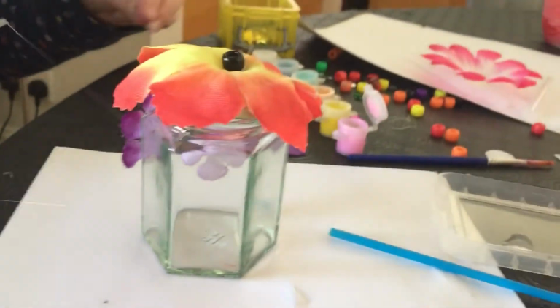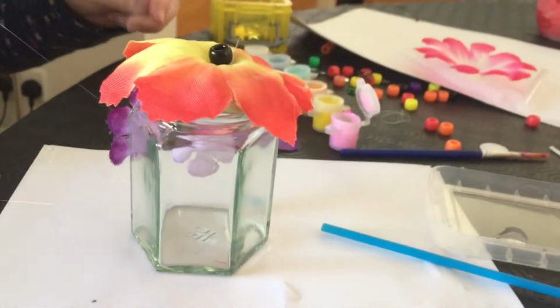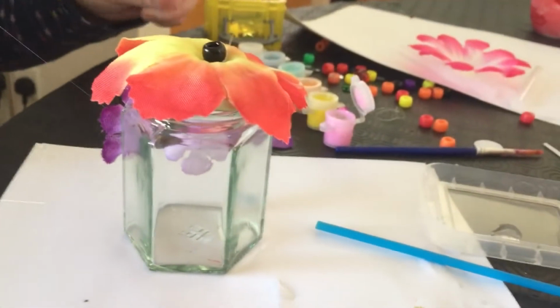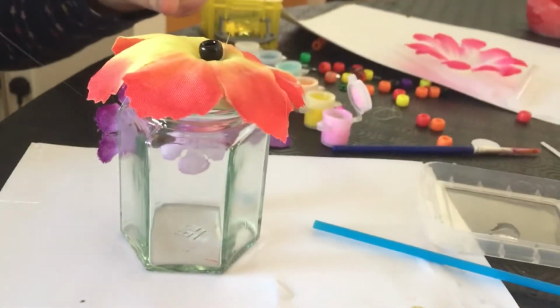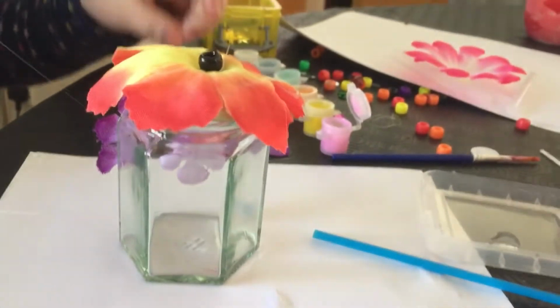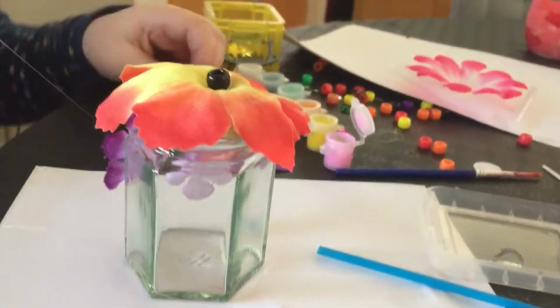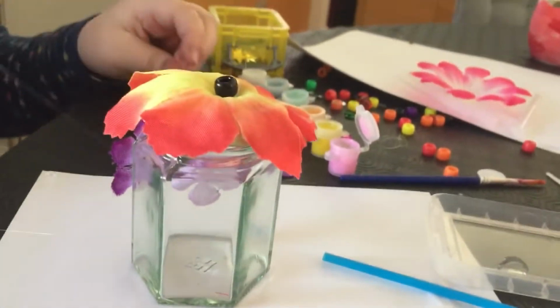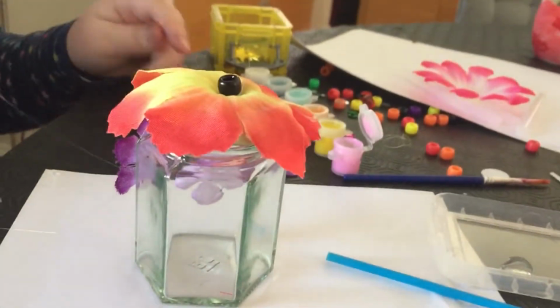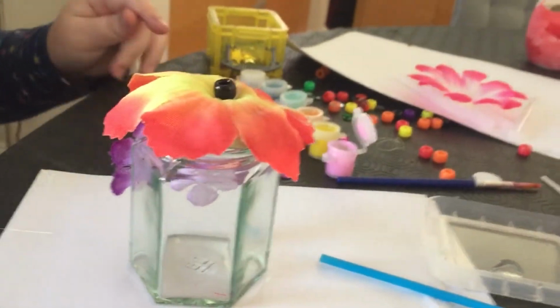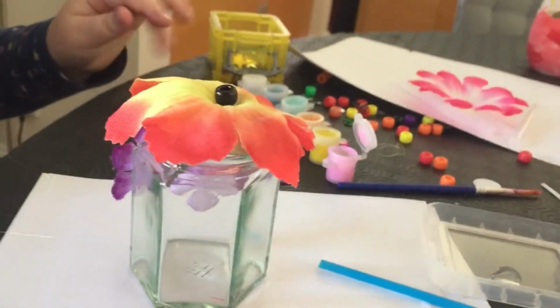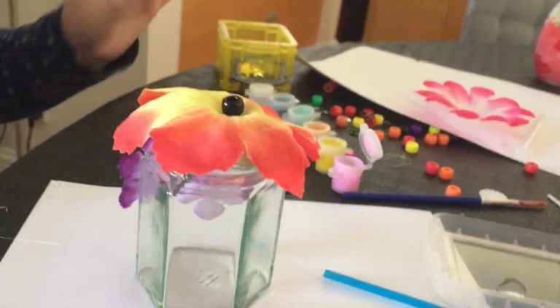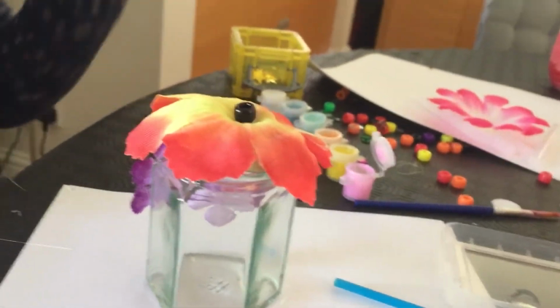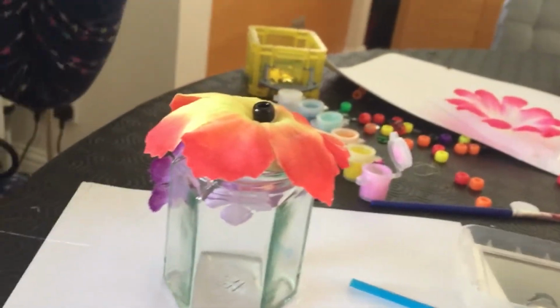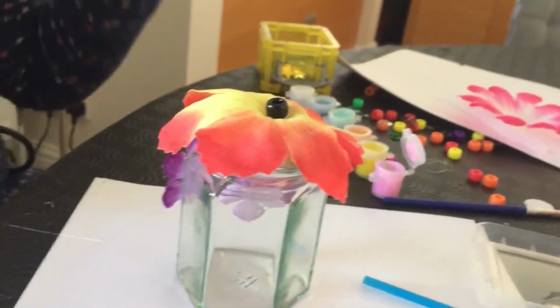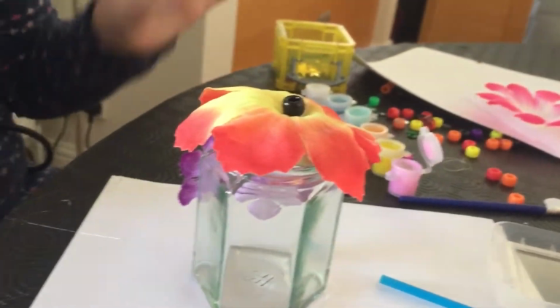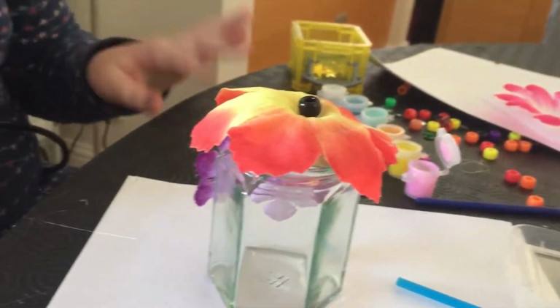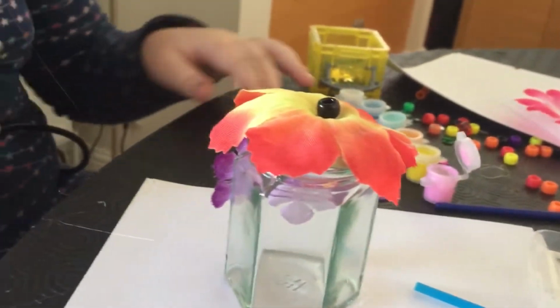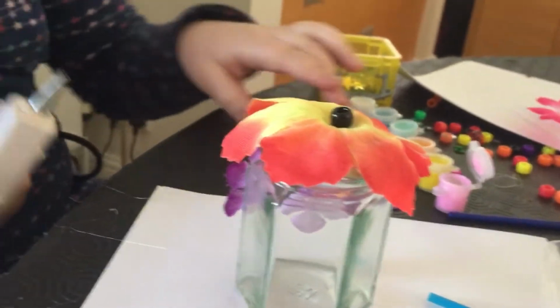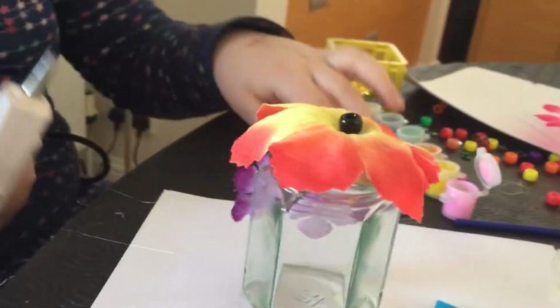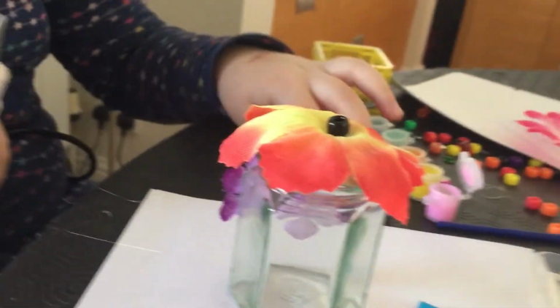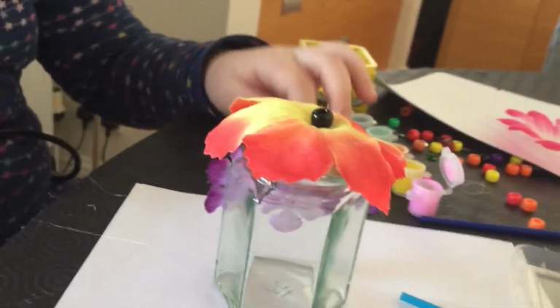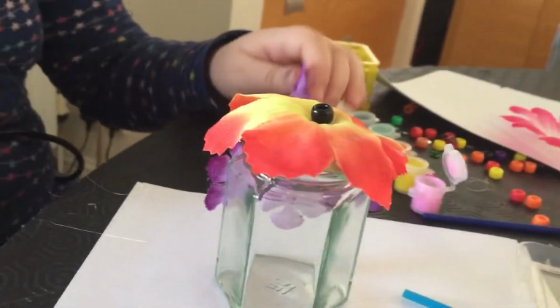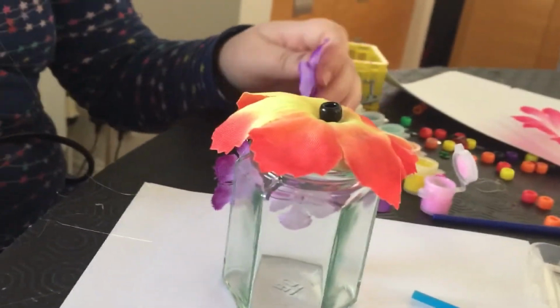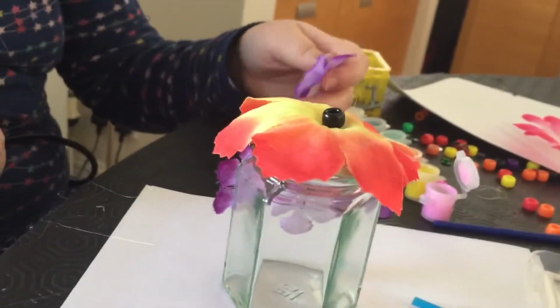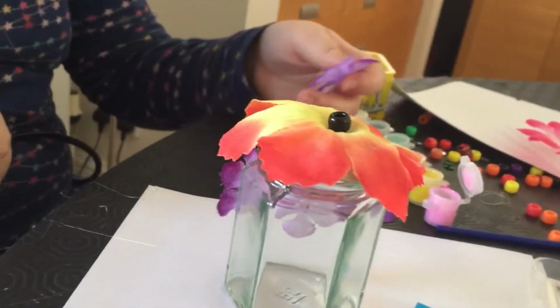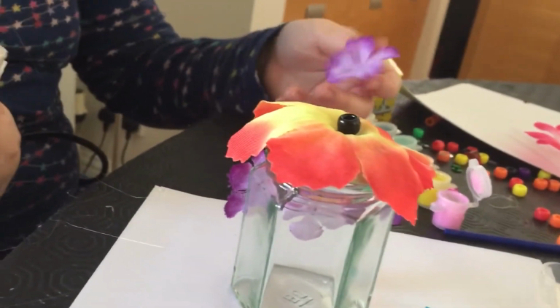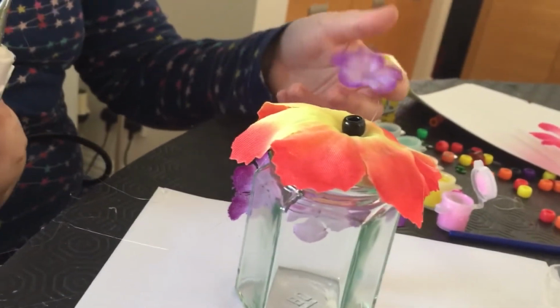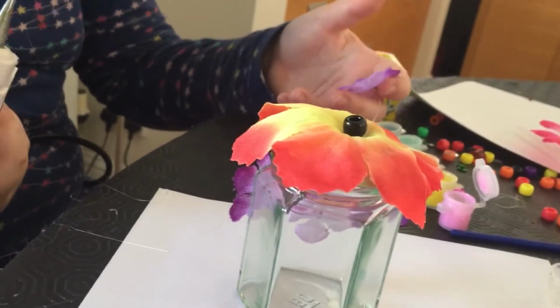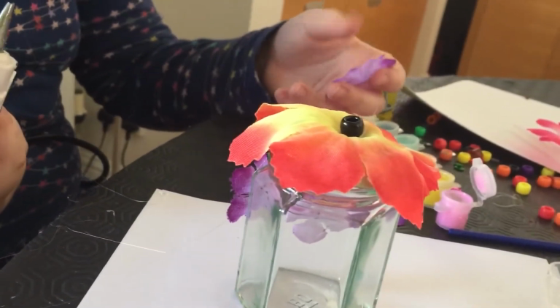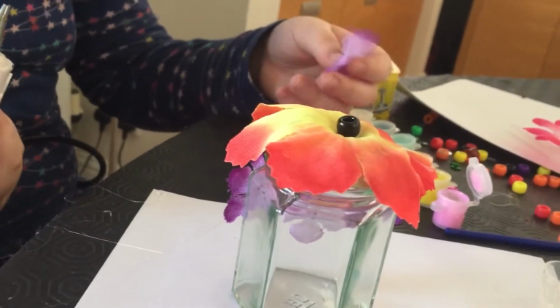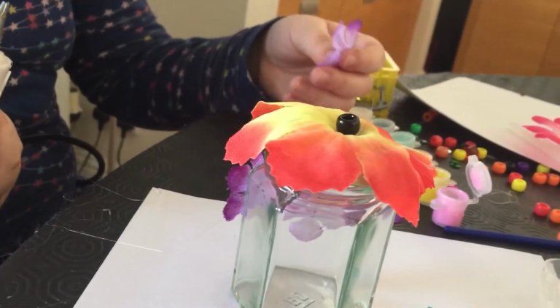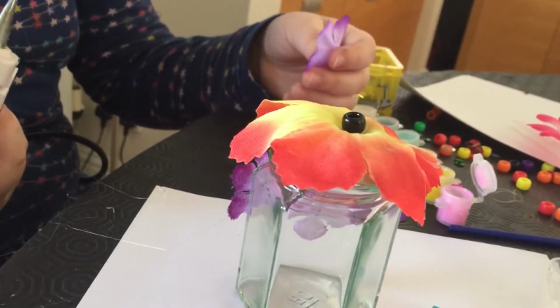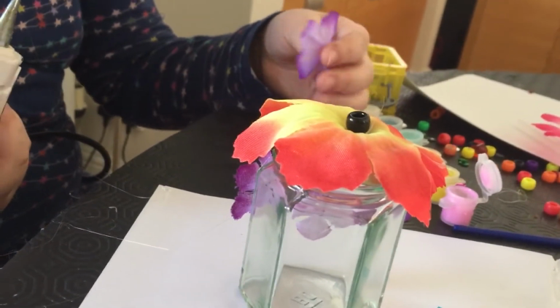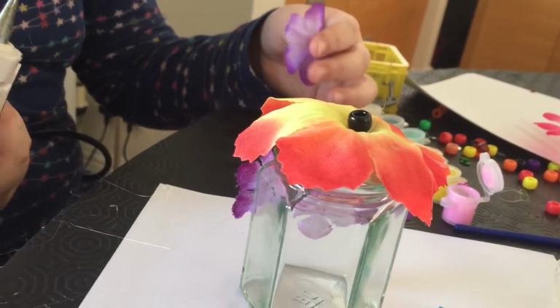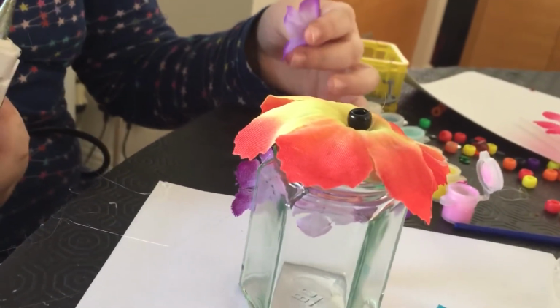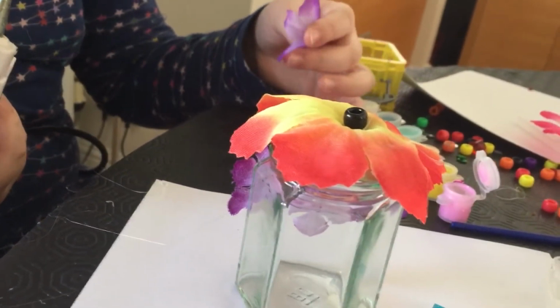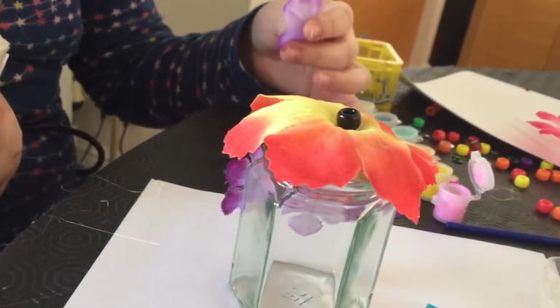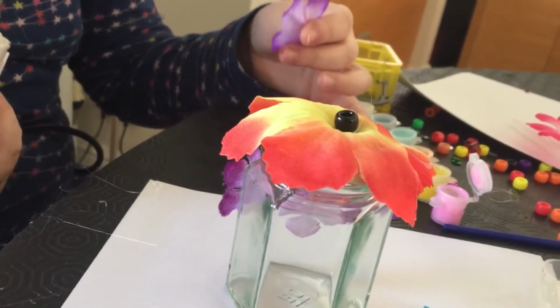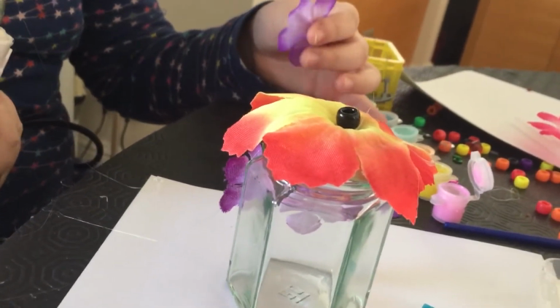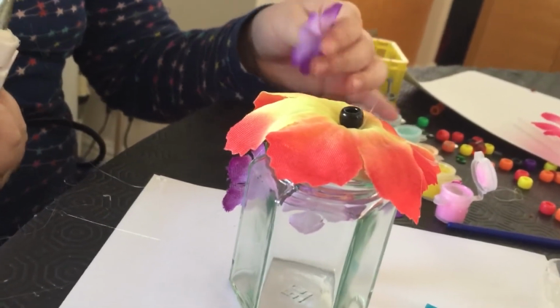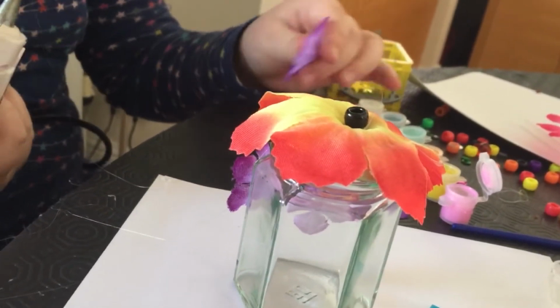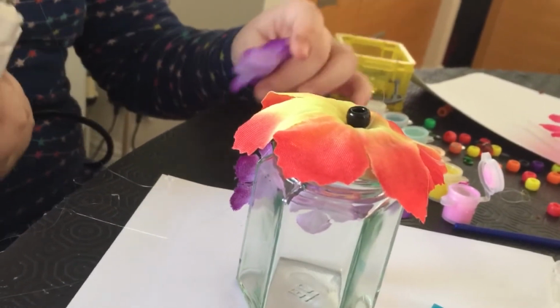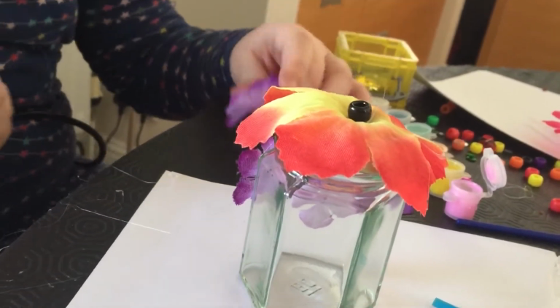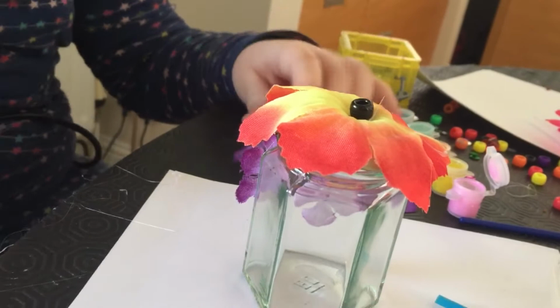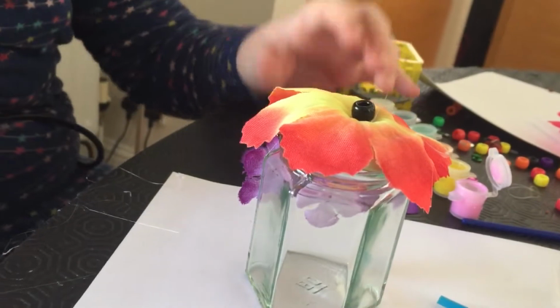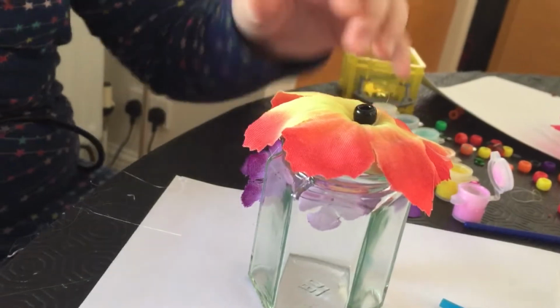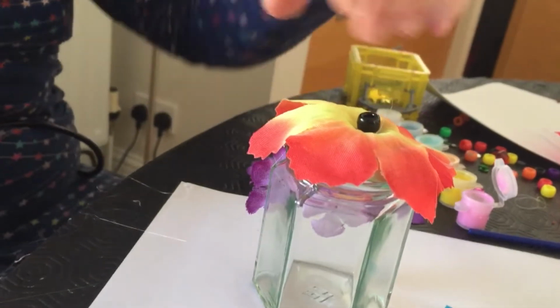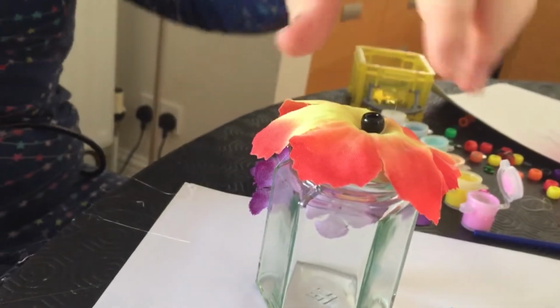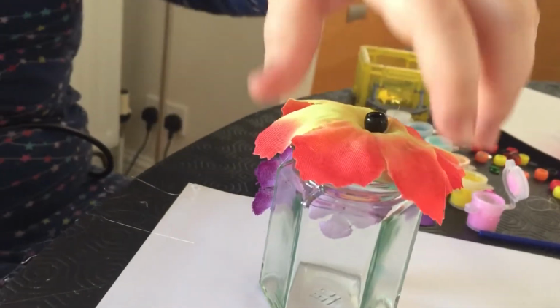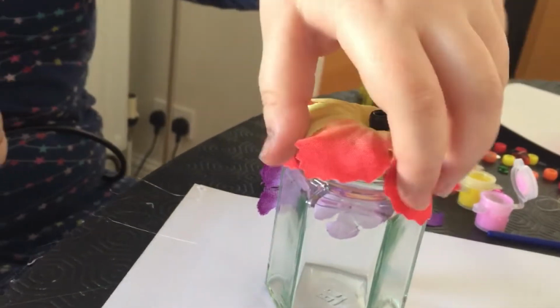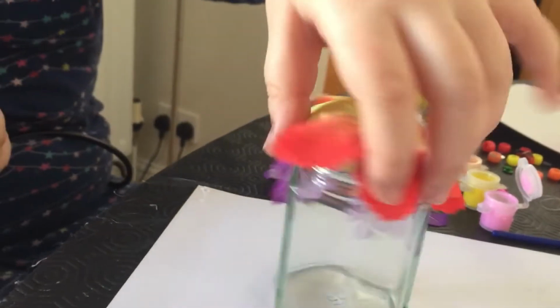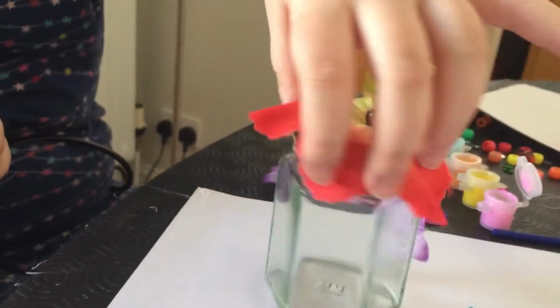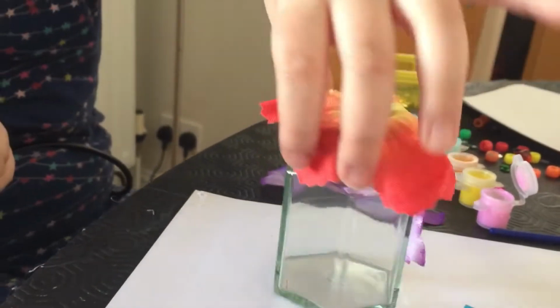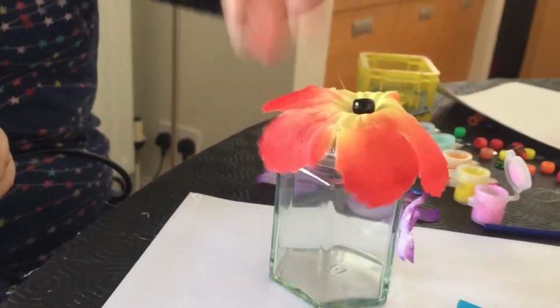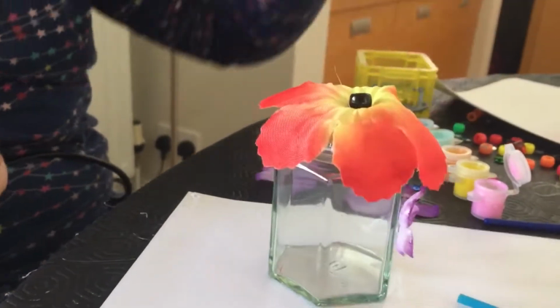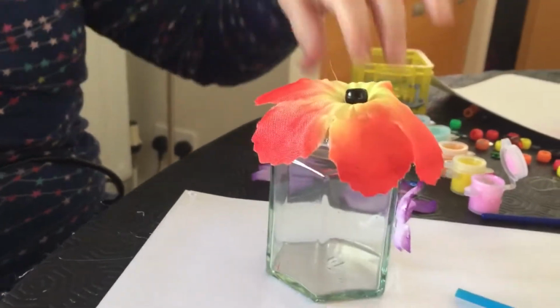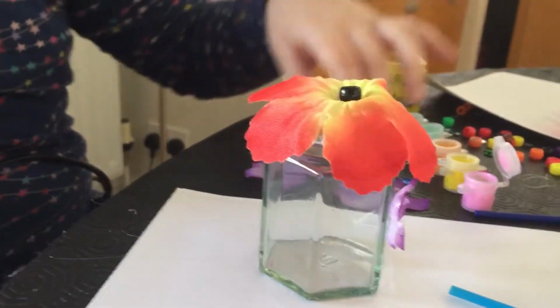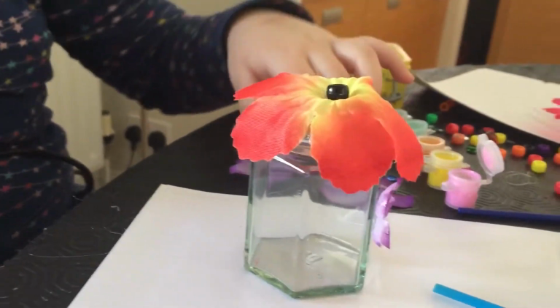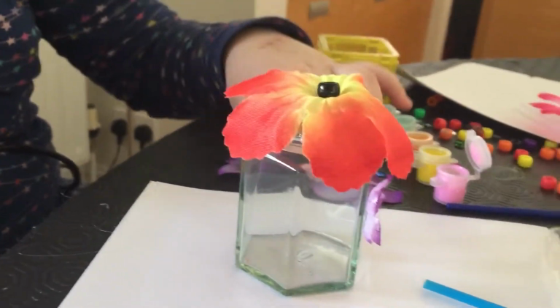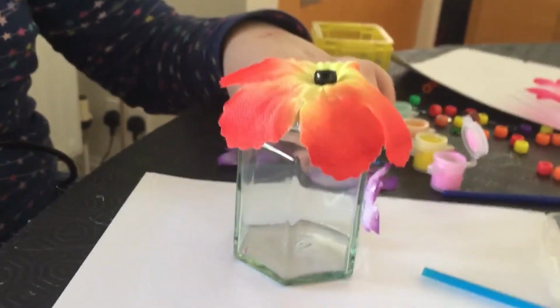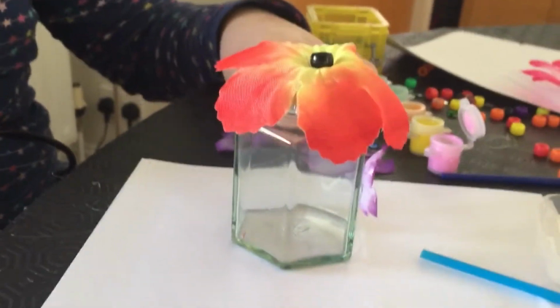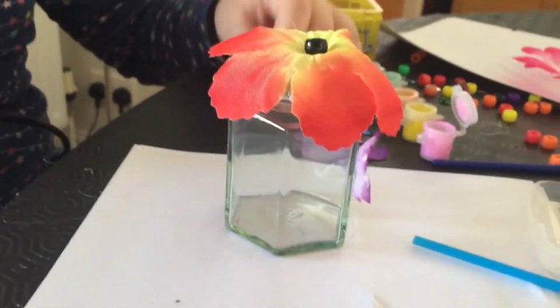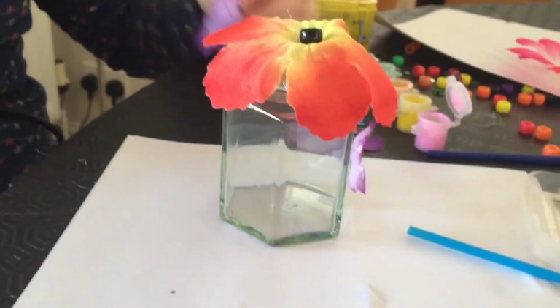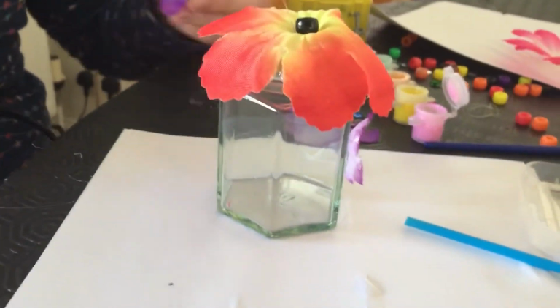And you know what we could do? We could put like wishes in it. It could be a wishing jar.